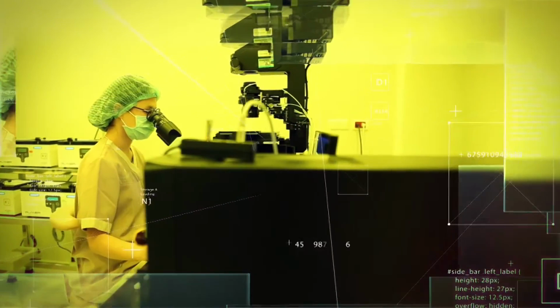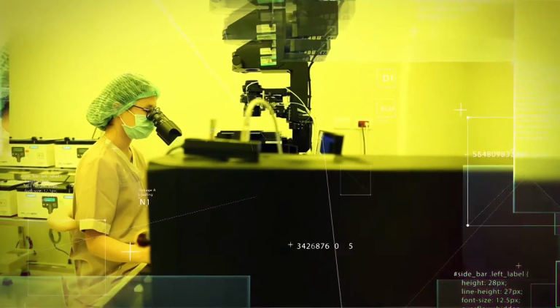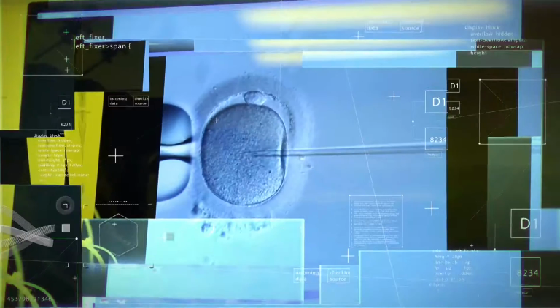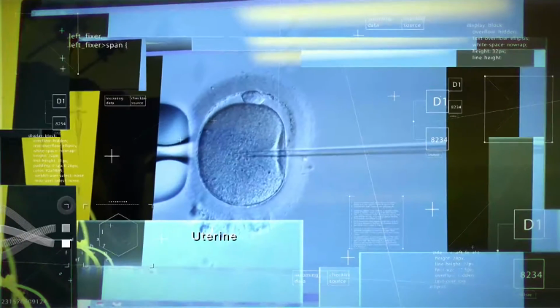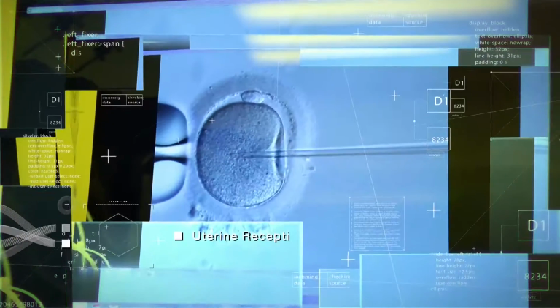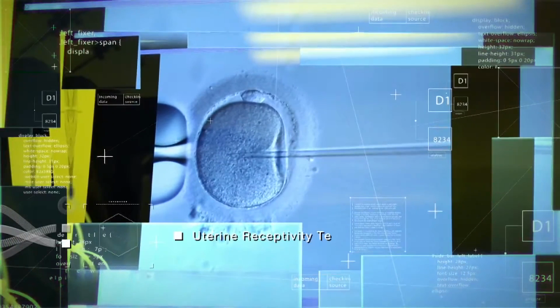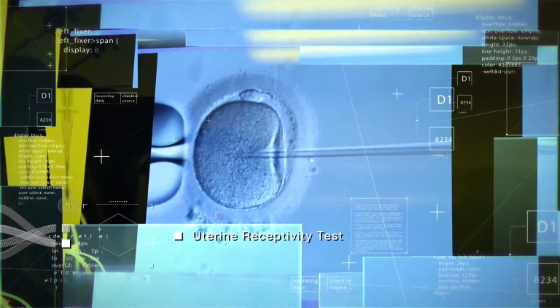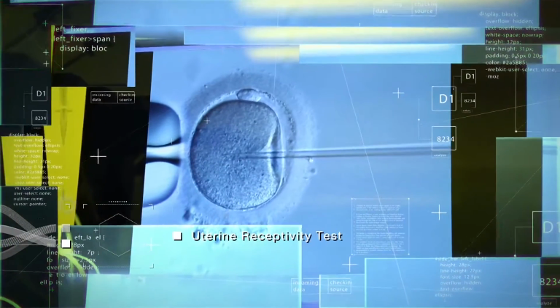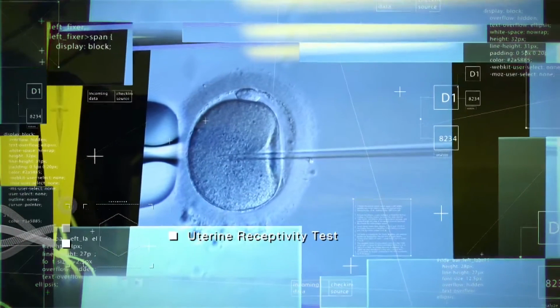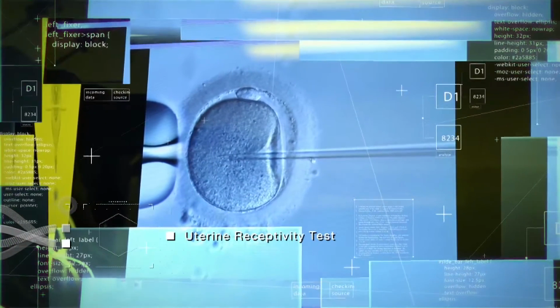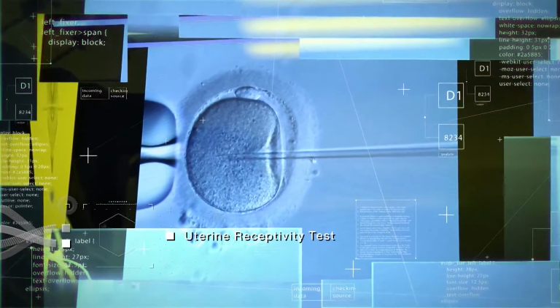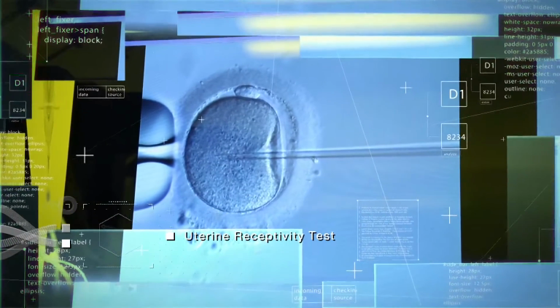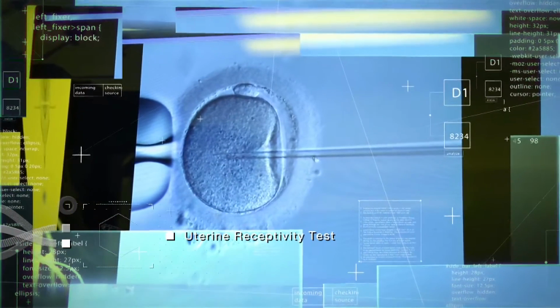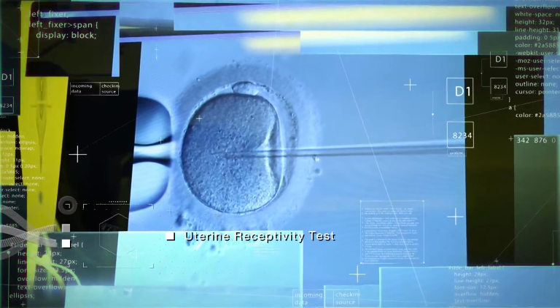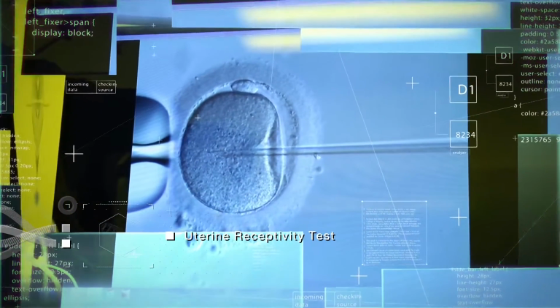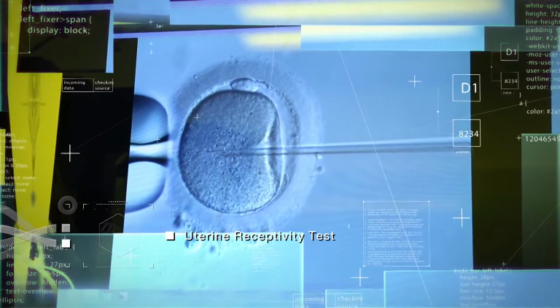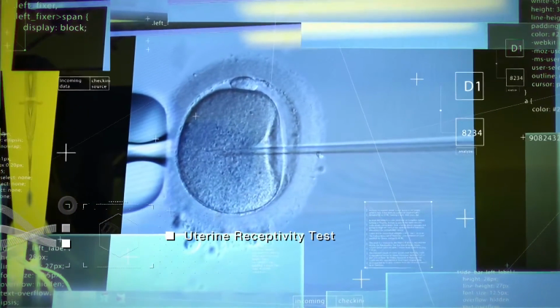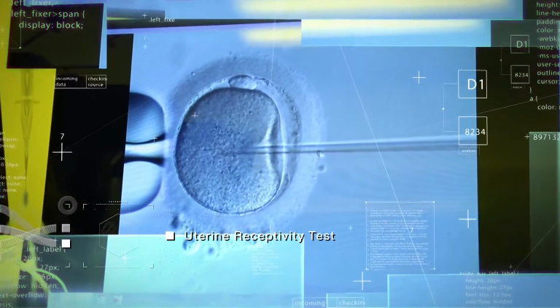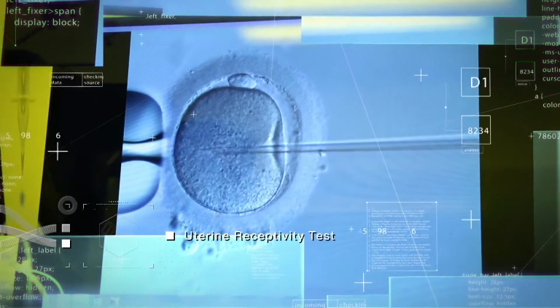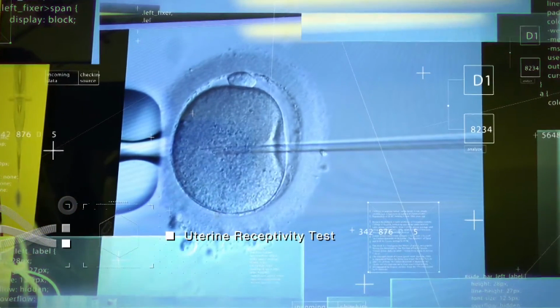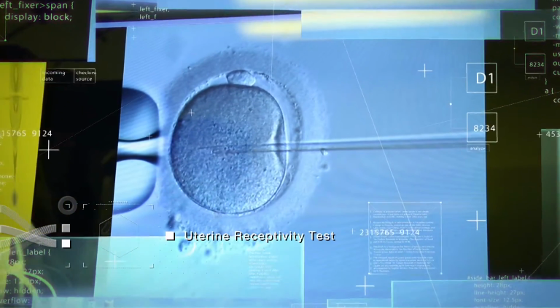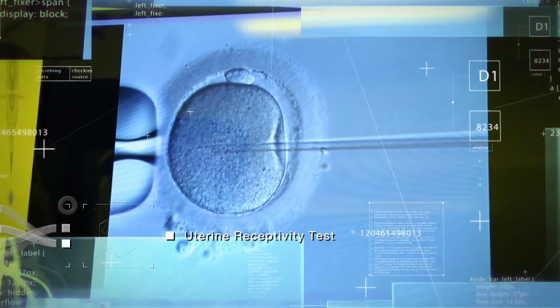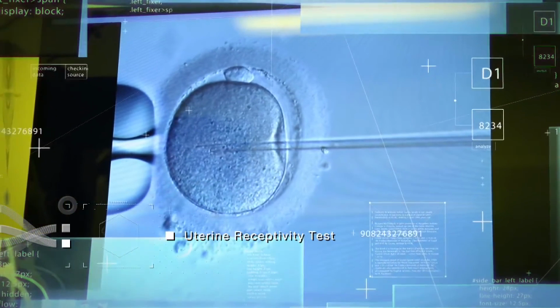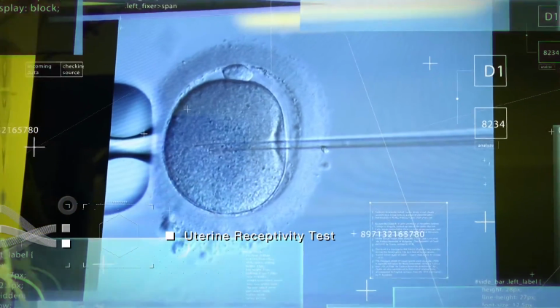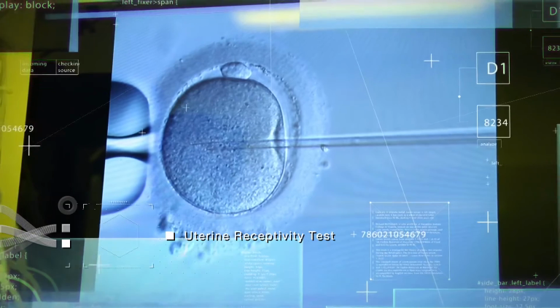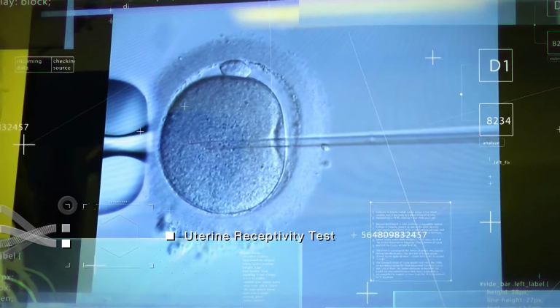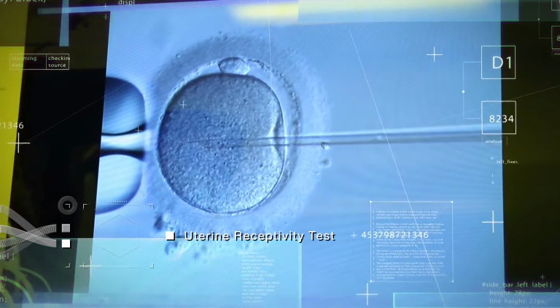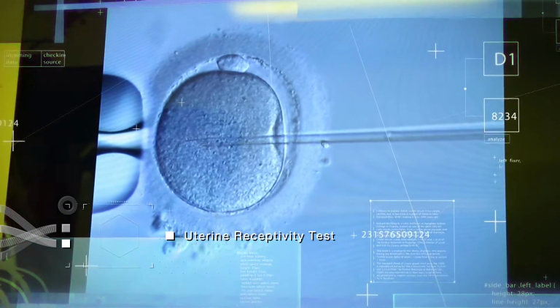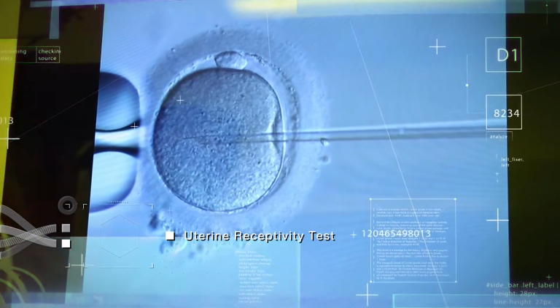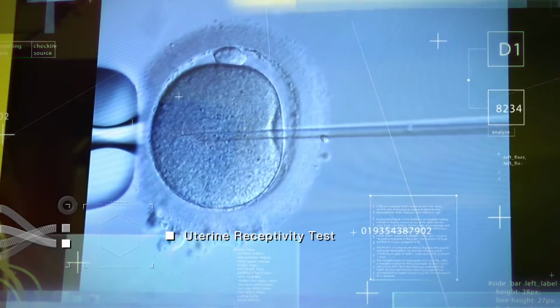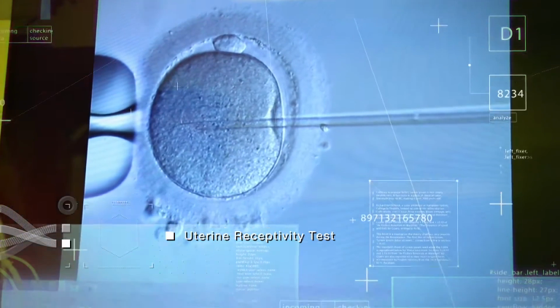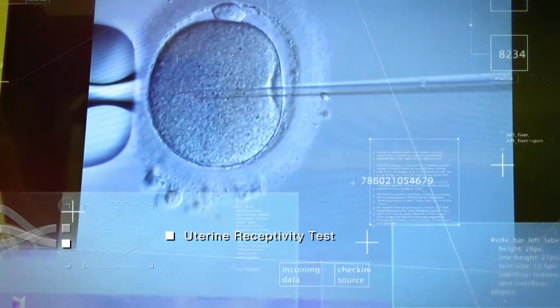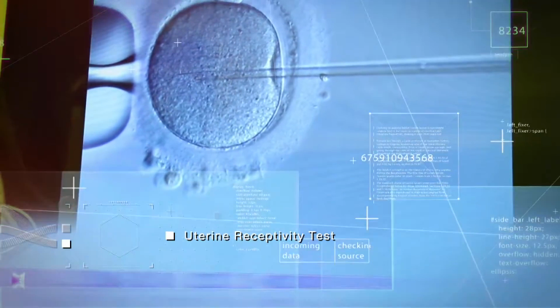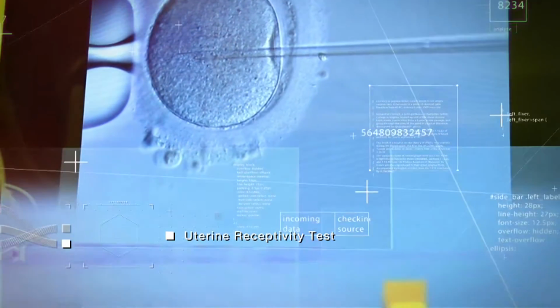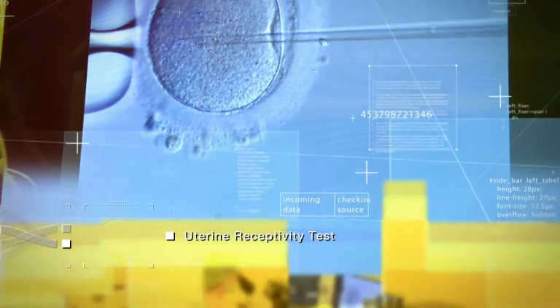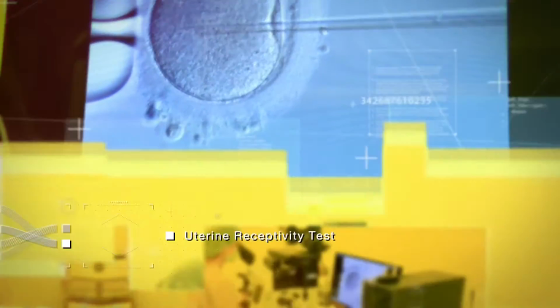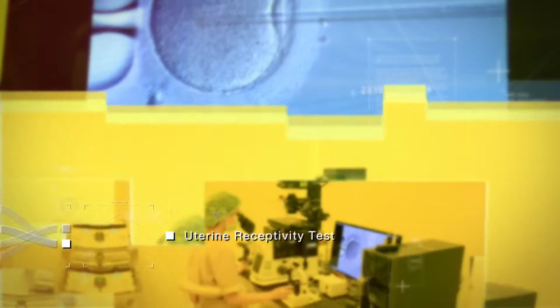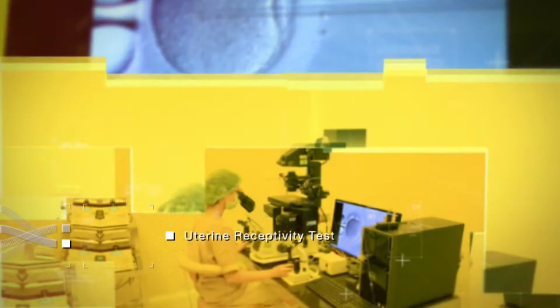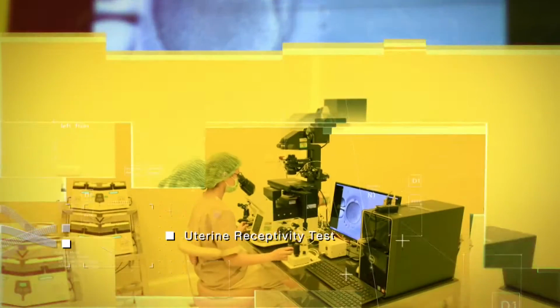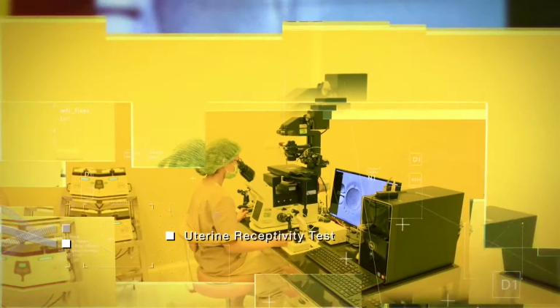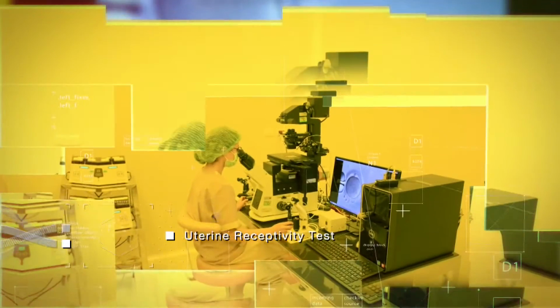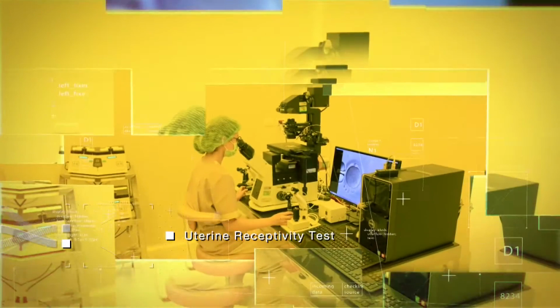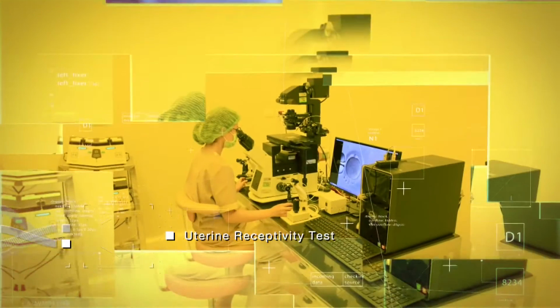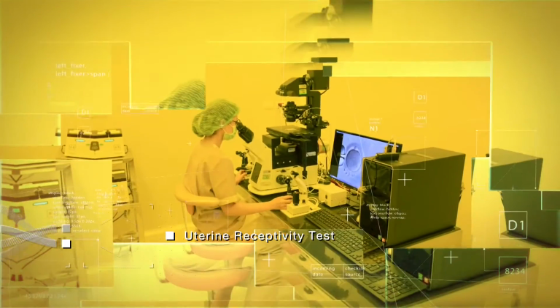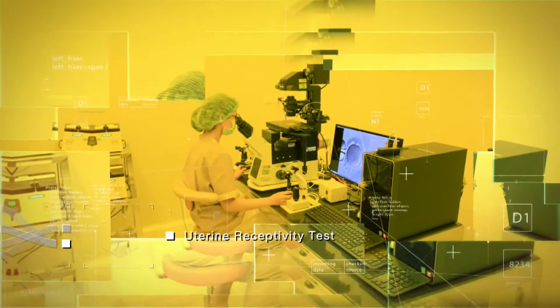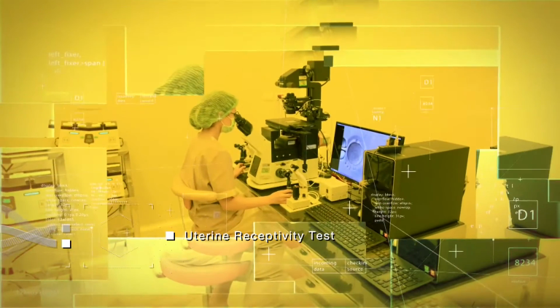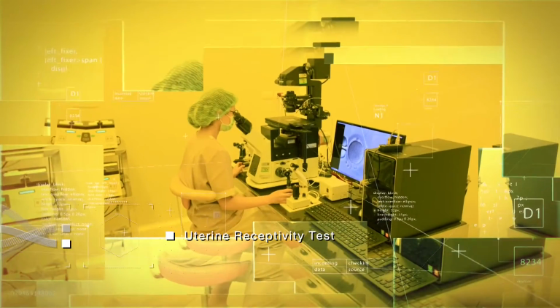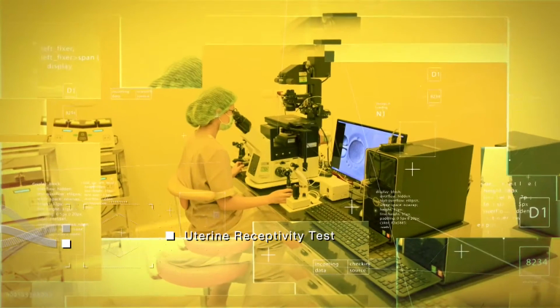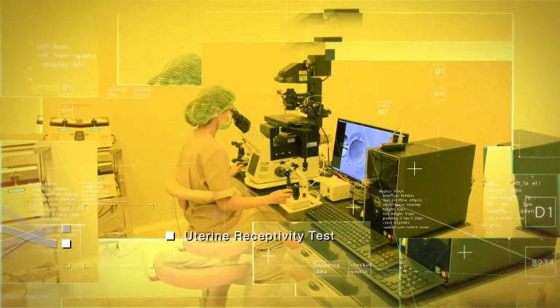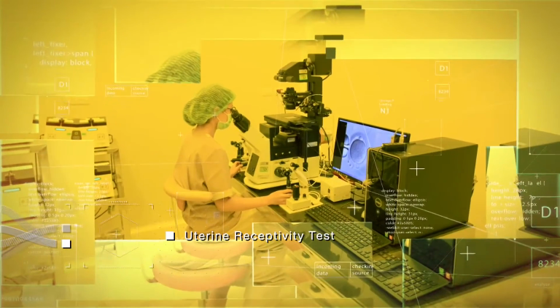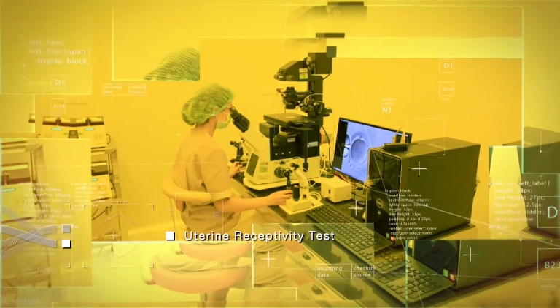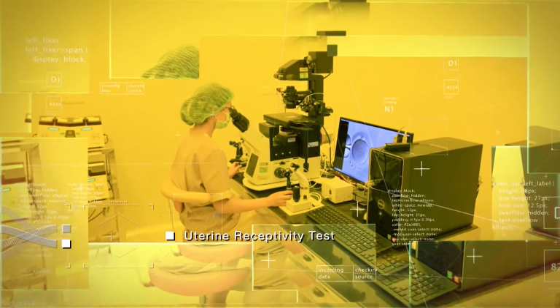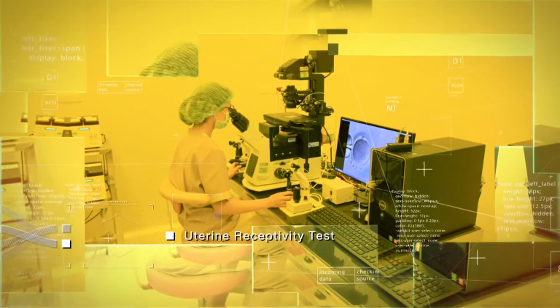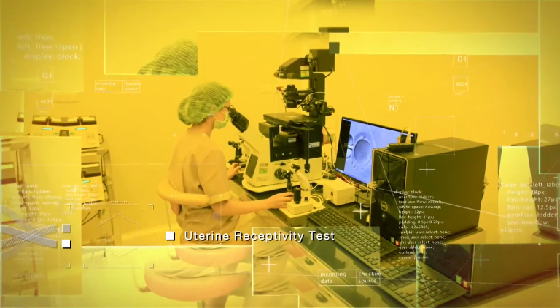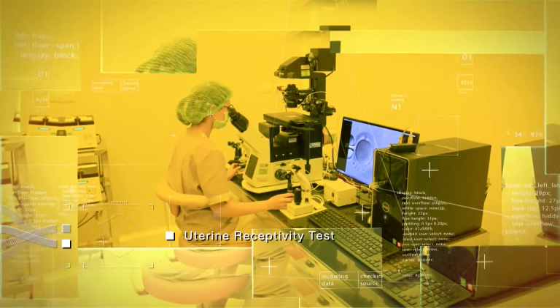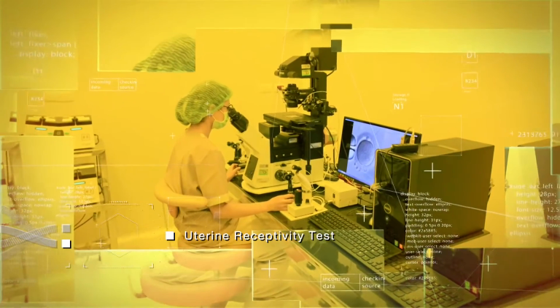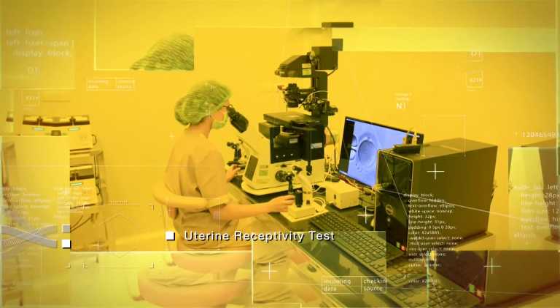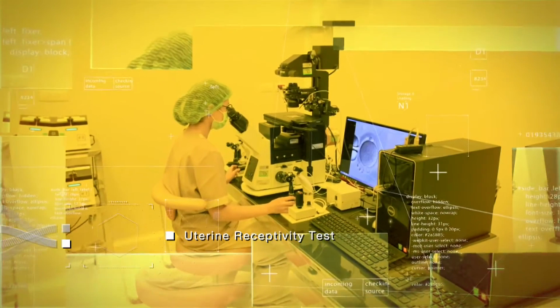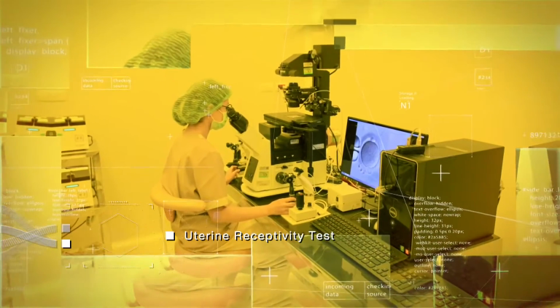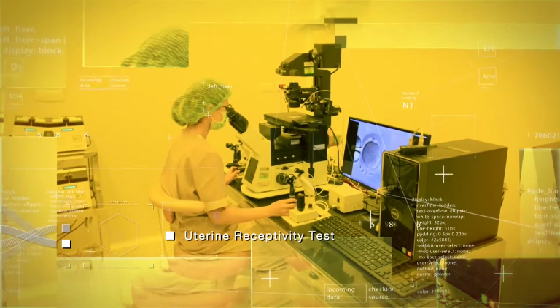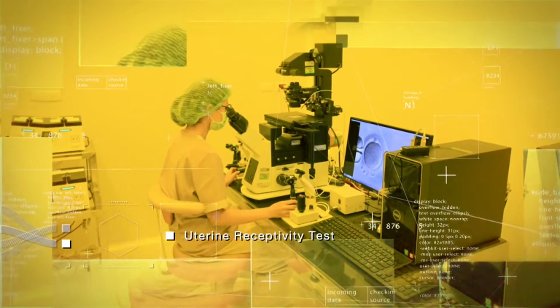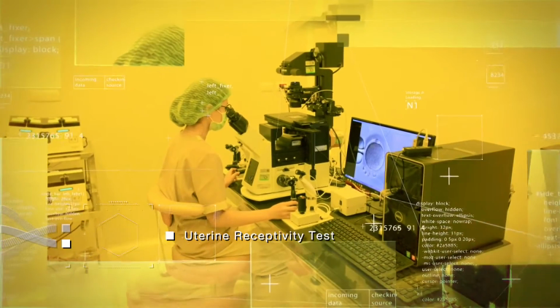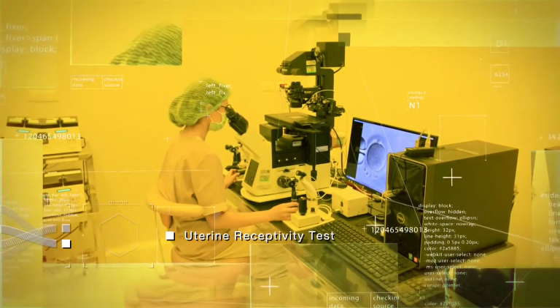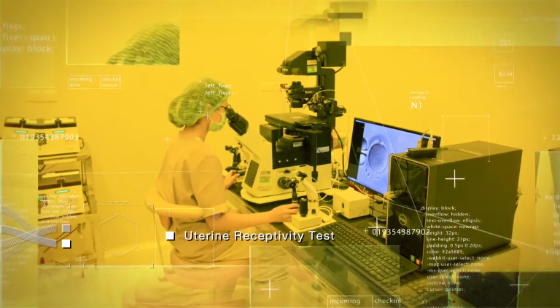A uterine receptivity test will be done to see whether the endometrial lining is ready to accept an embryo for implantation.